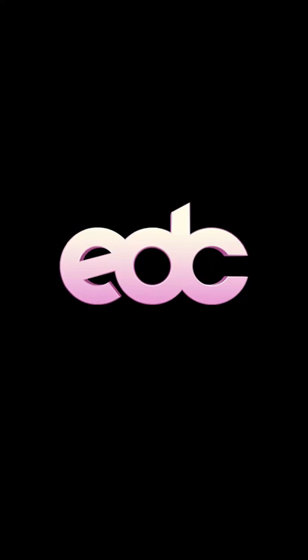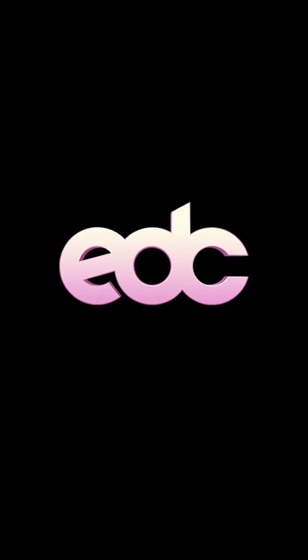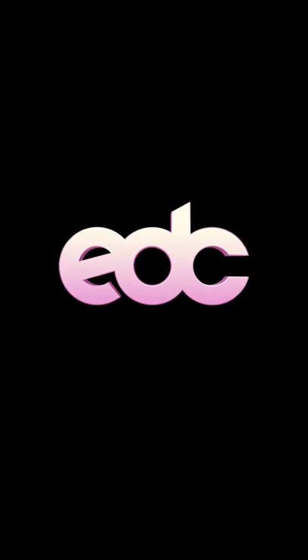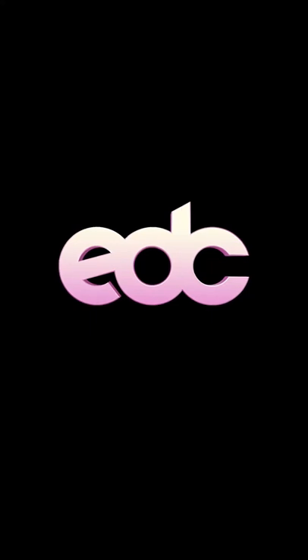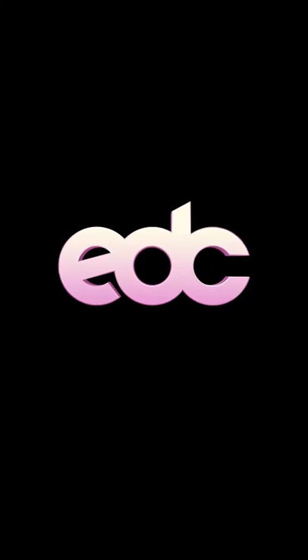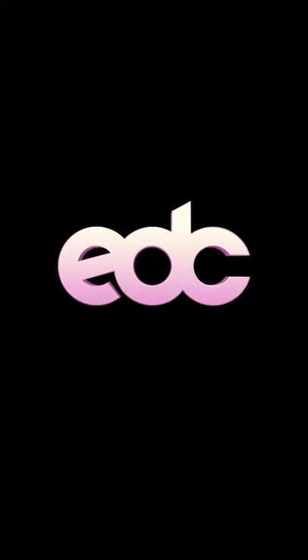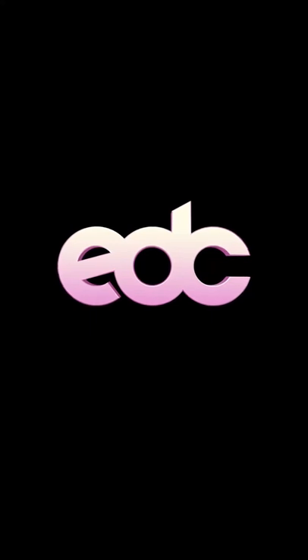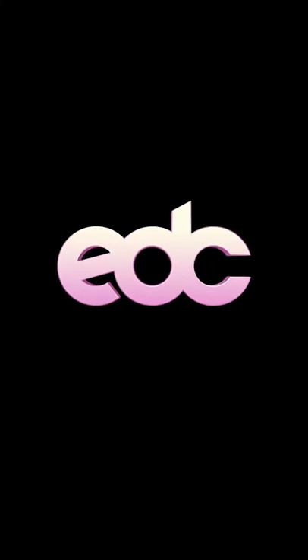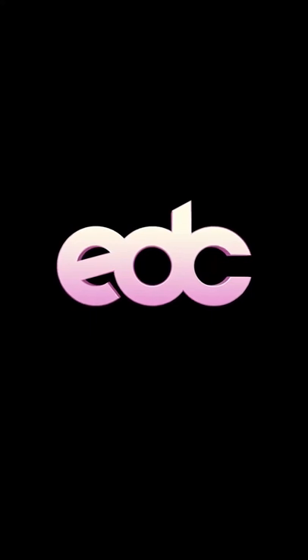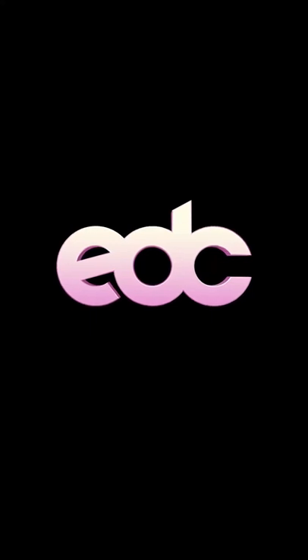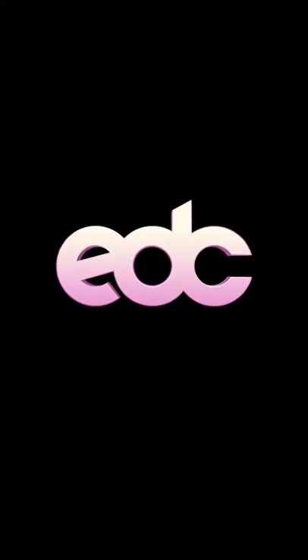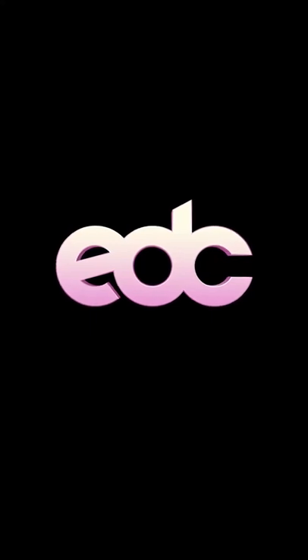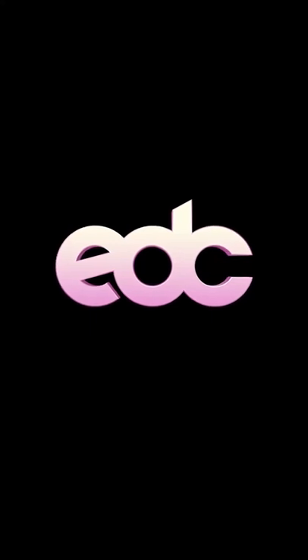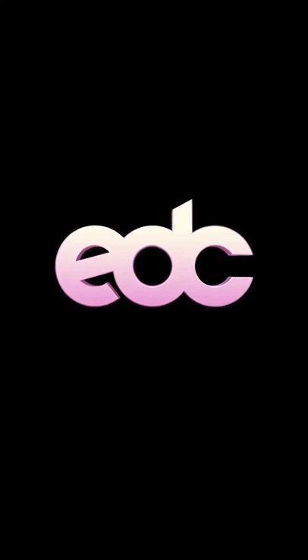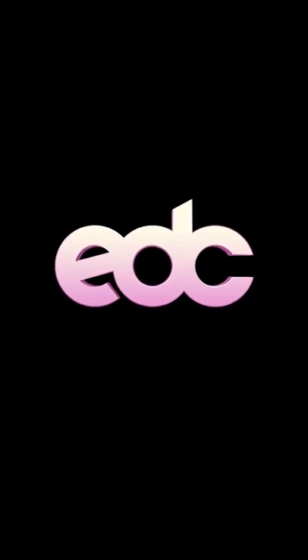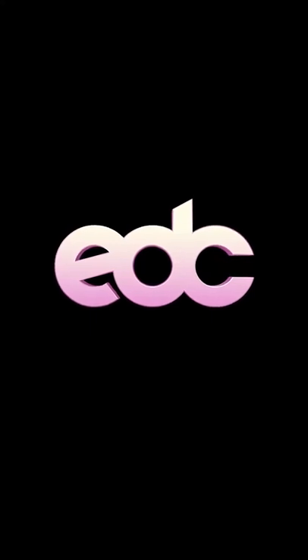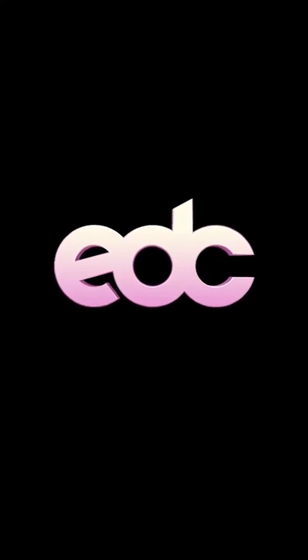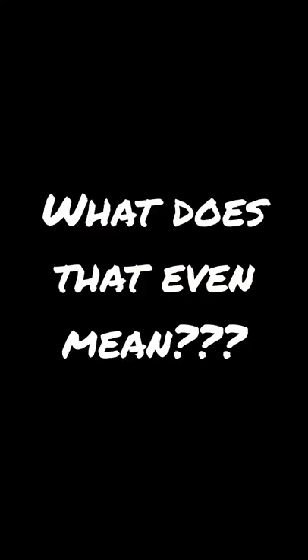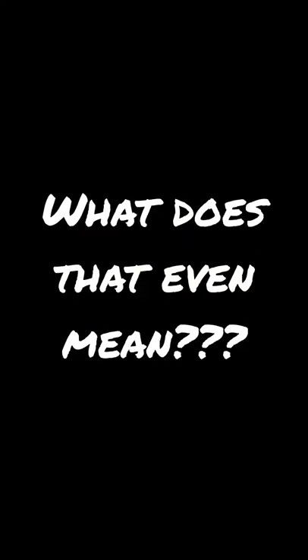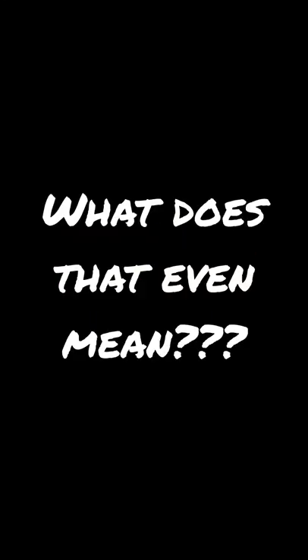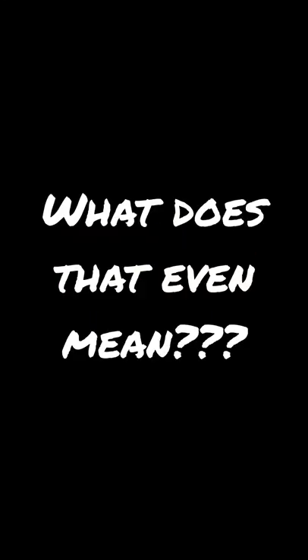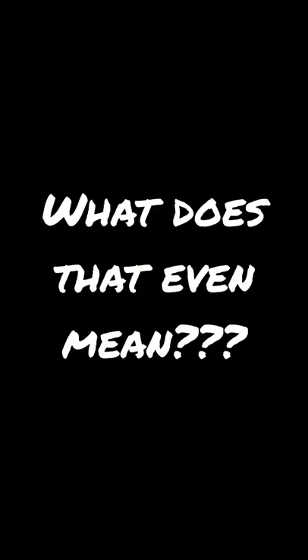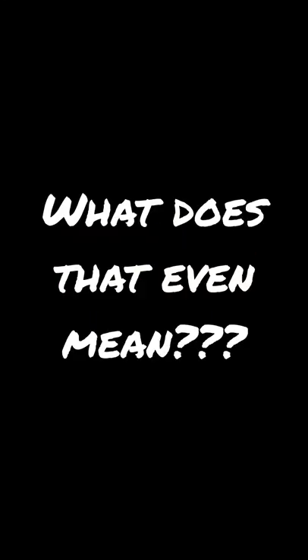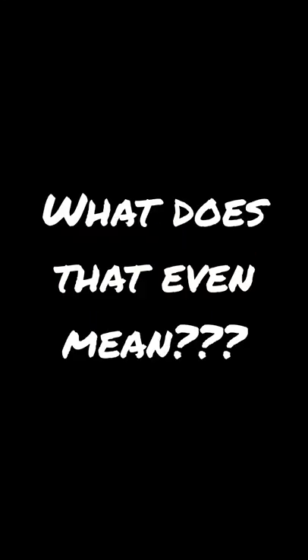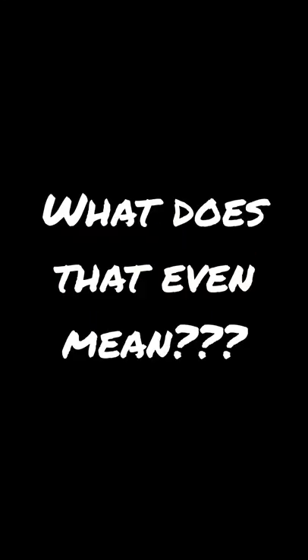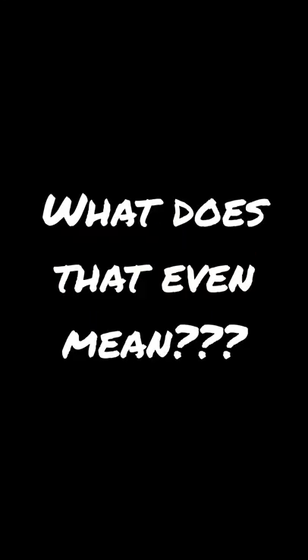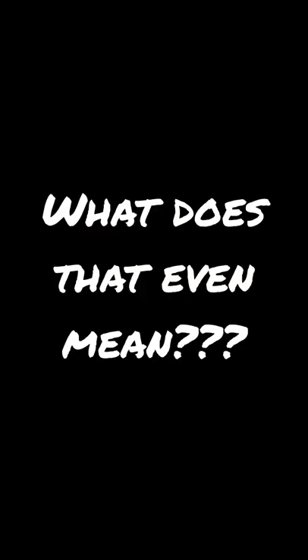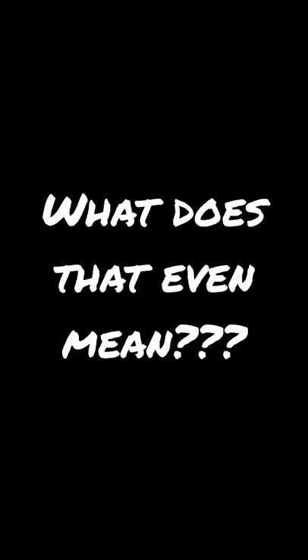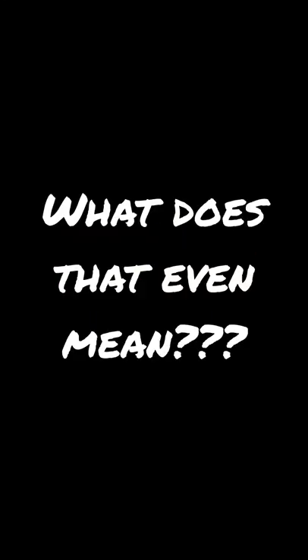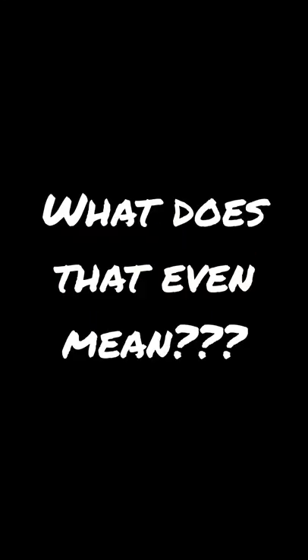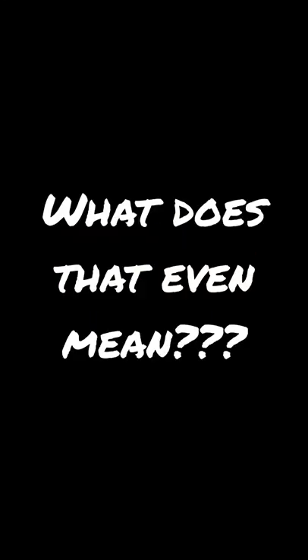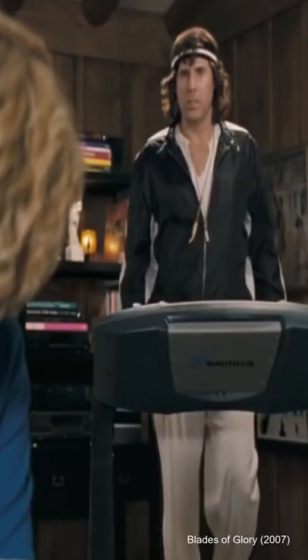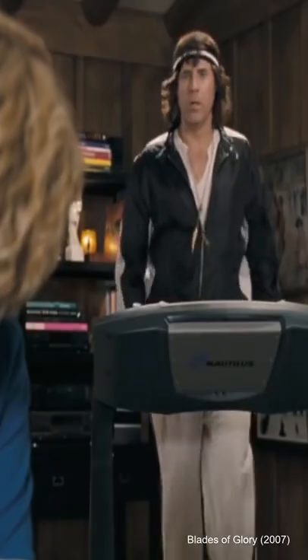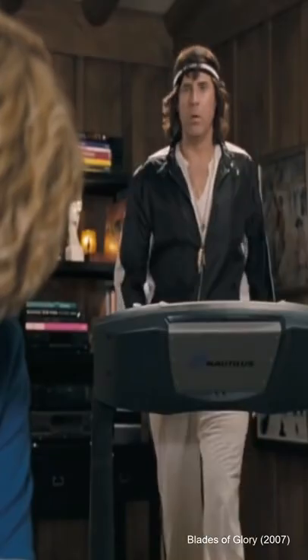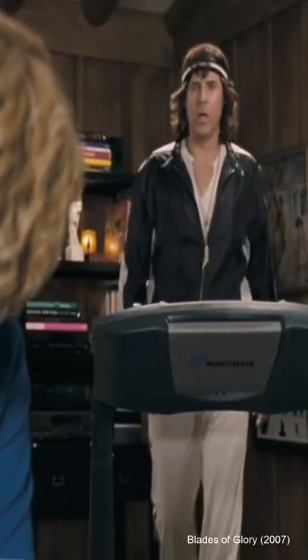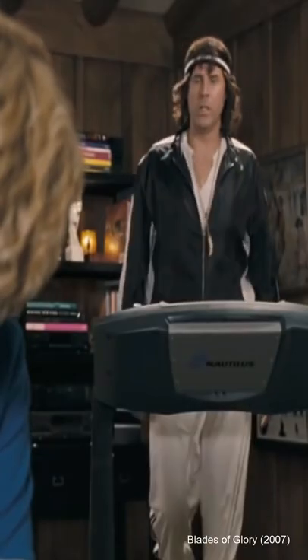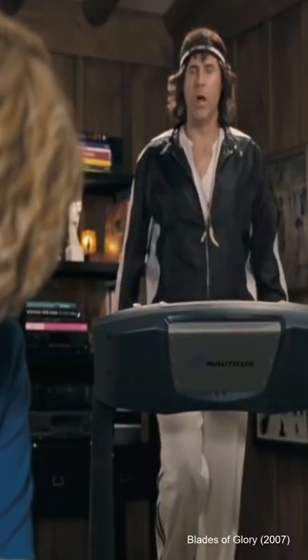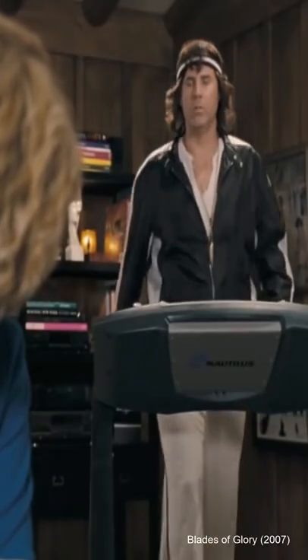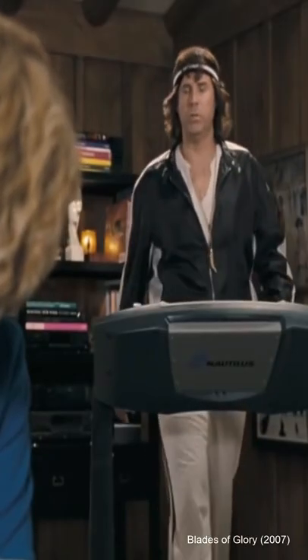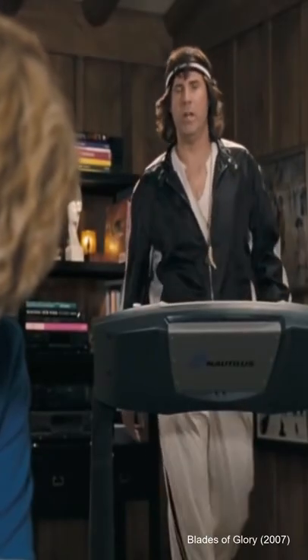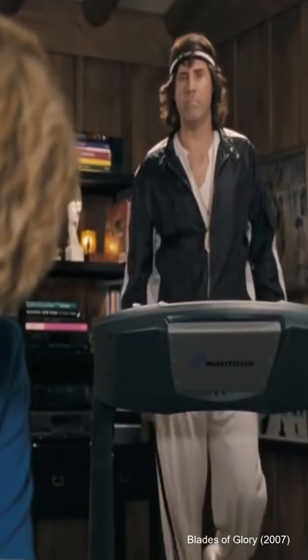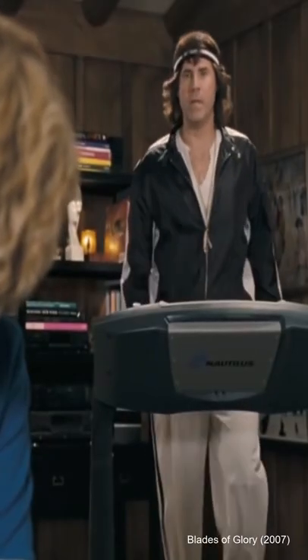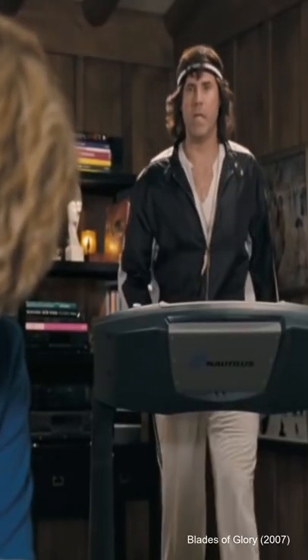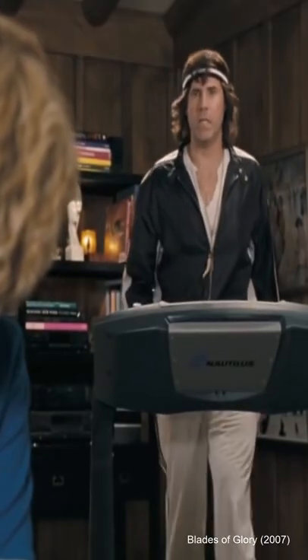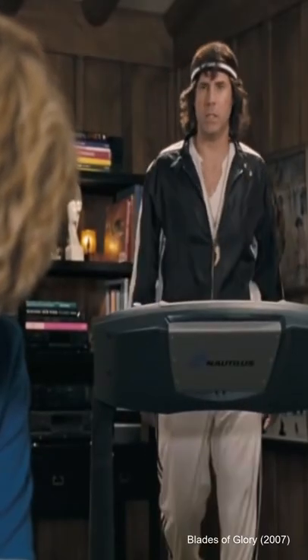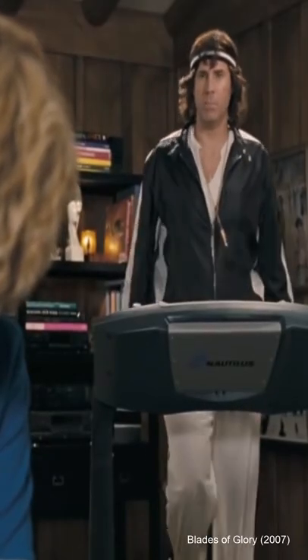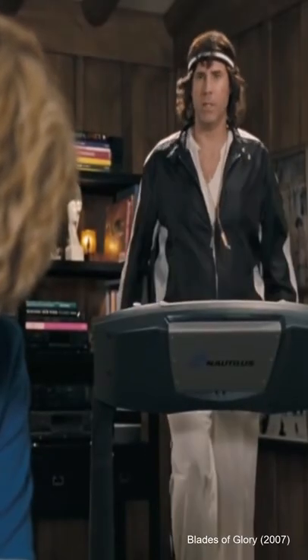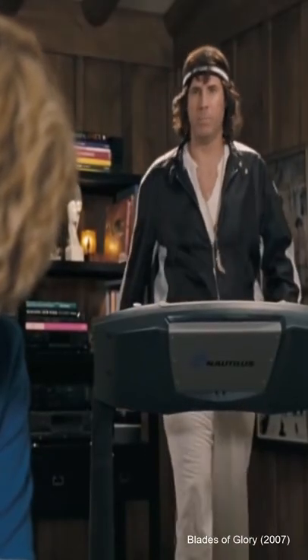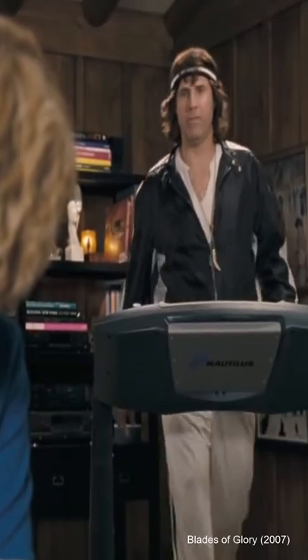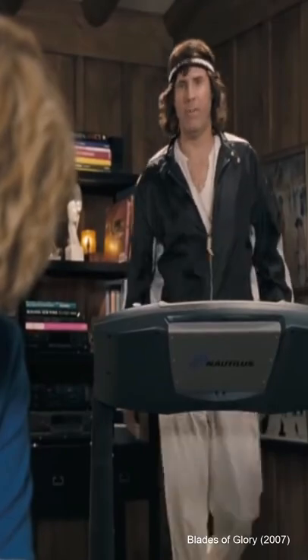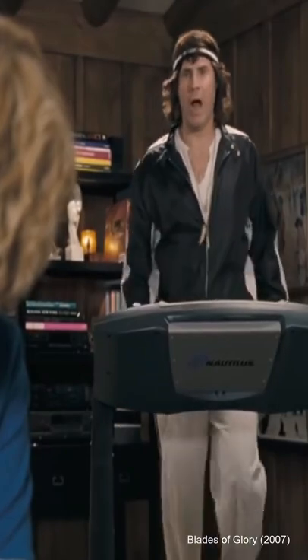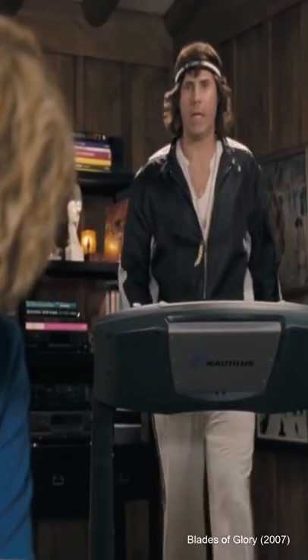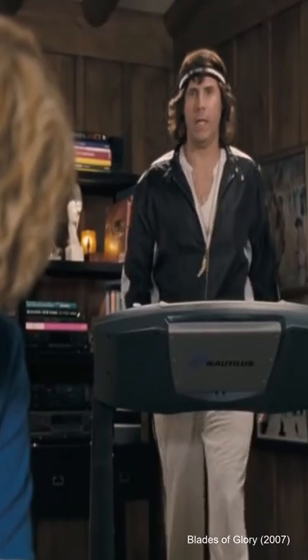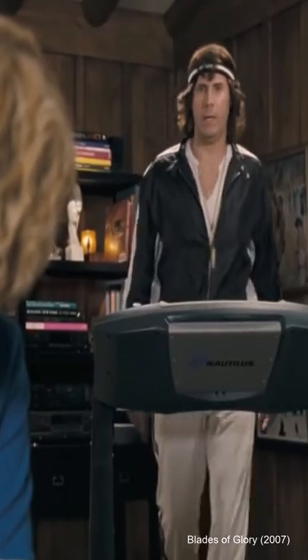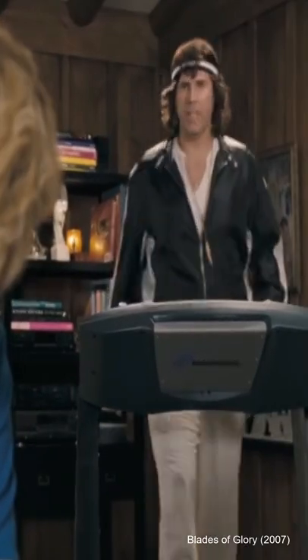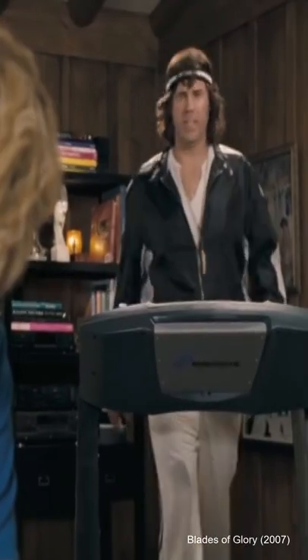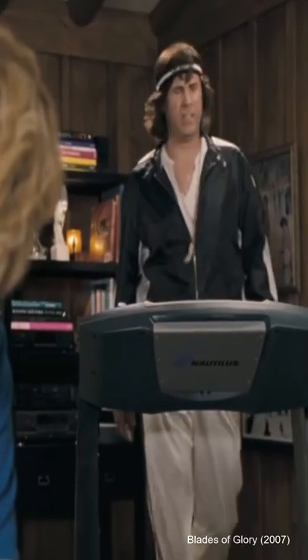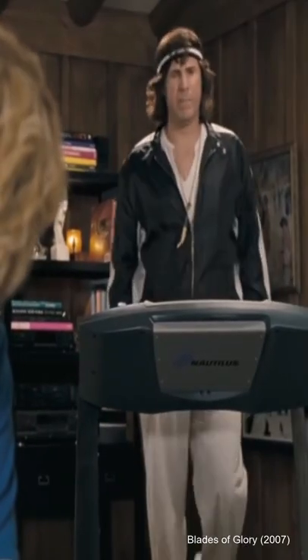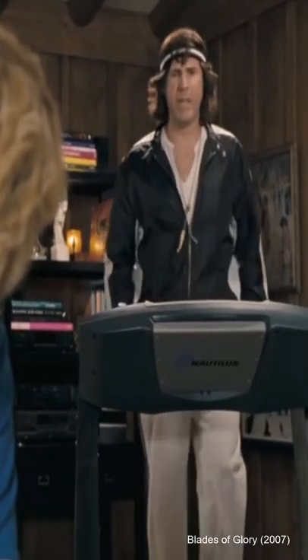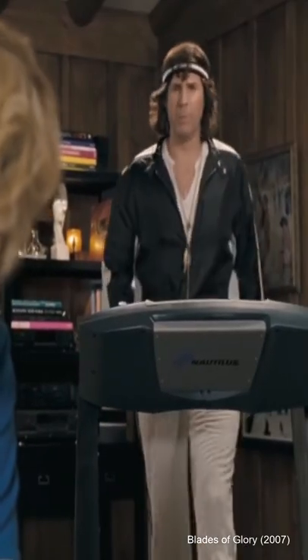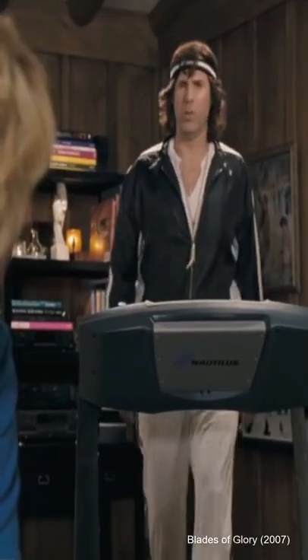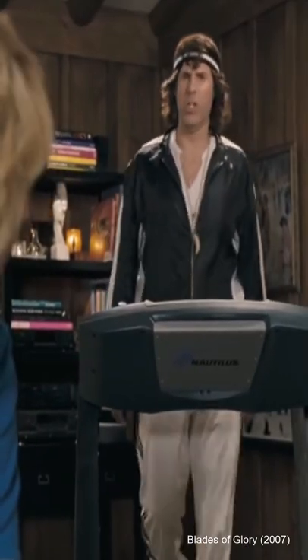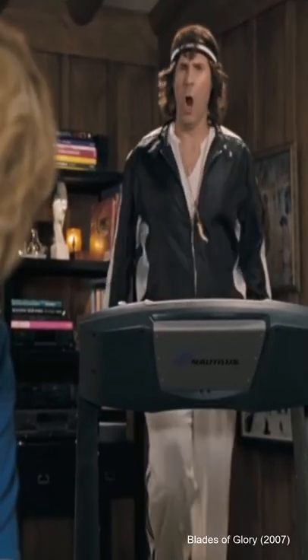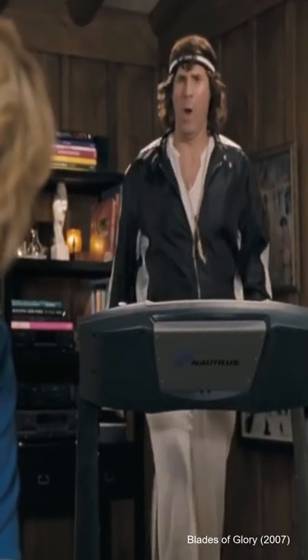EDC for MTB. No one knows what it means, but it's provocative. It's got the people going!